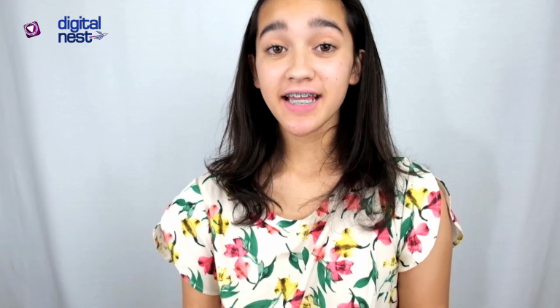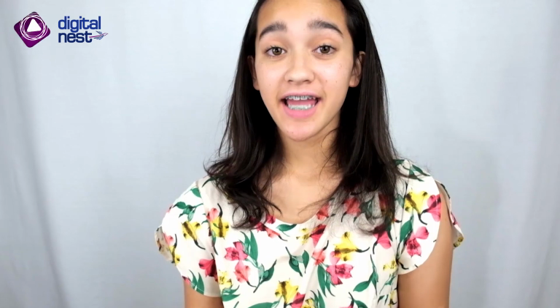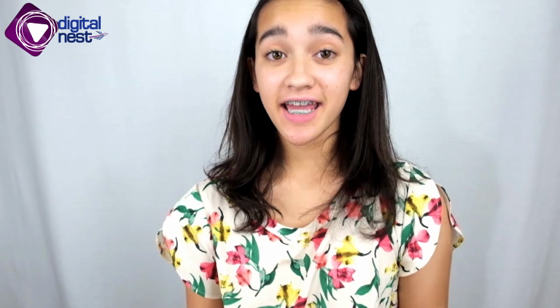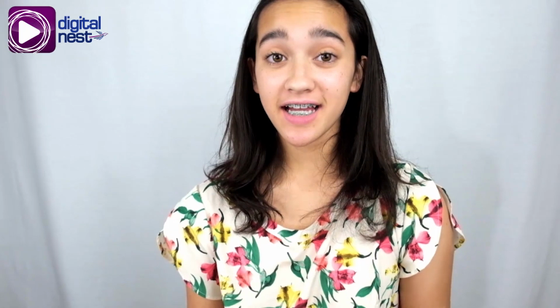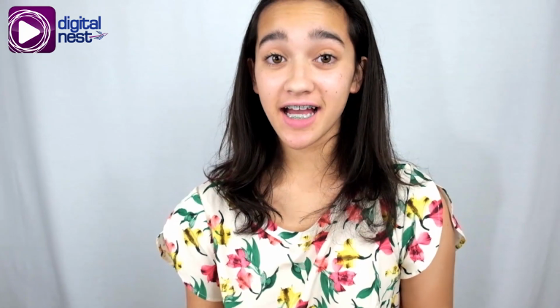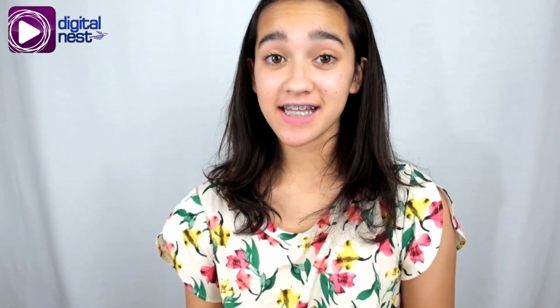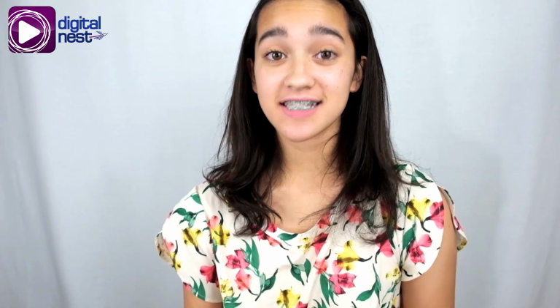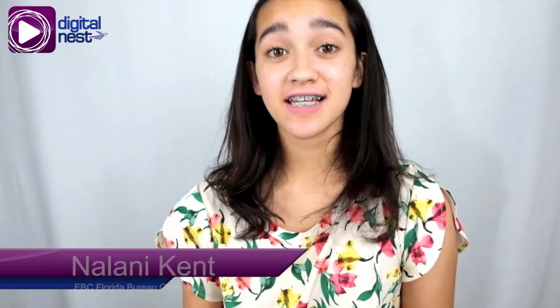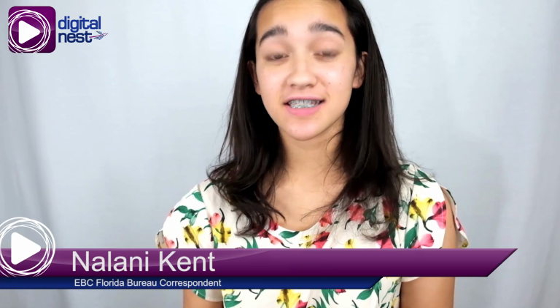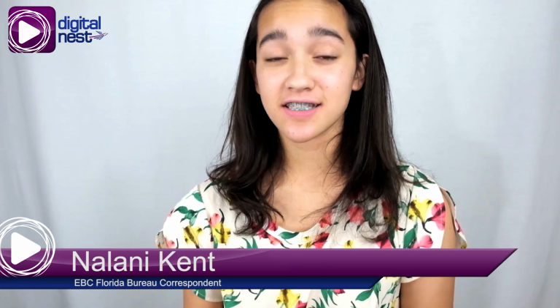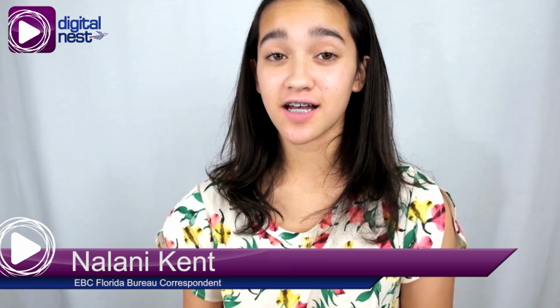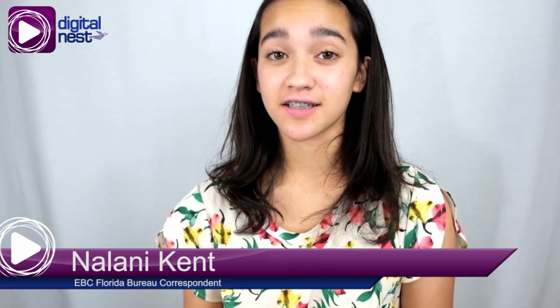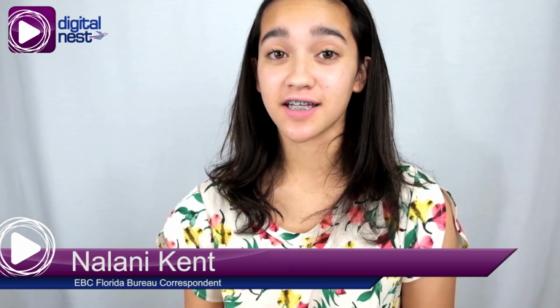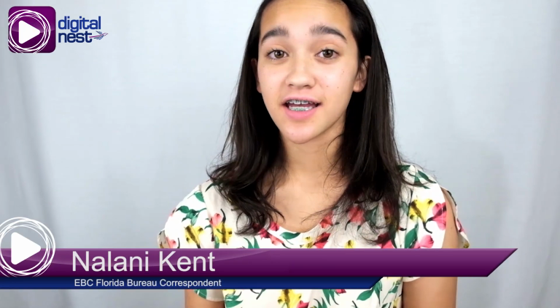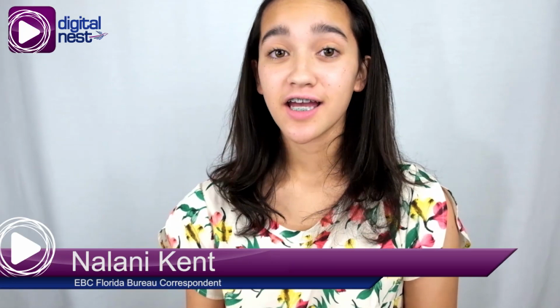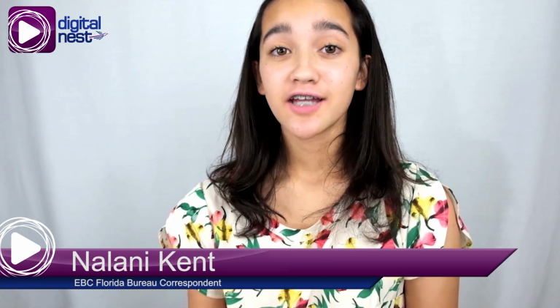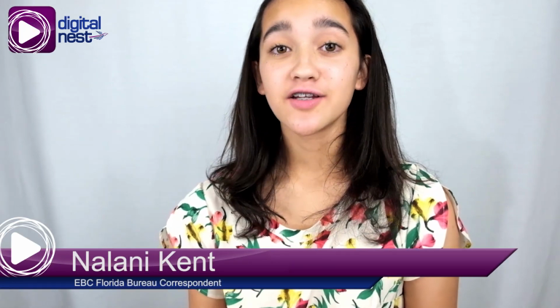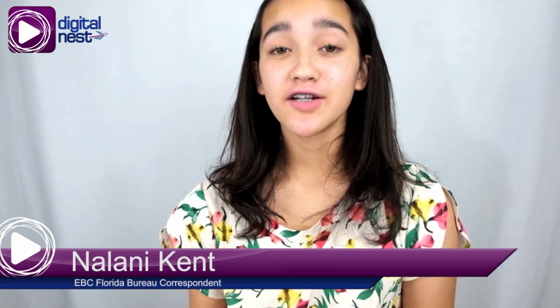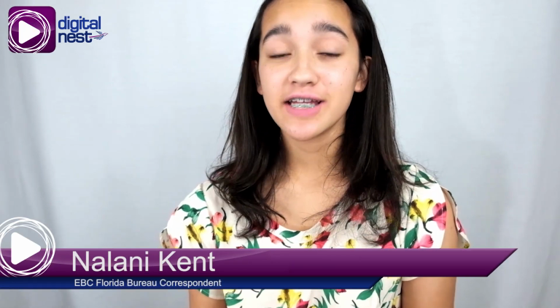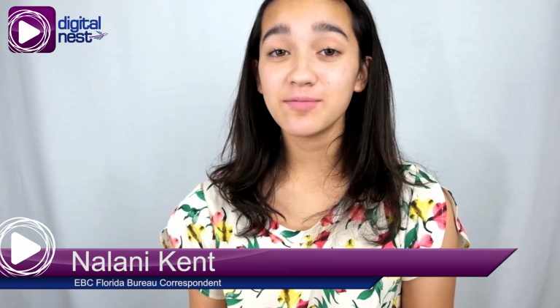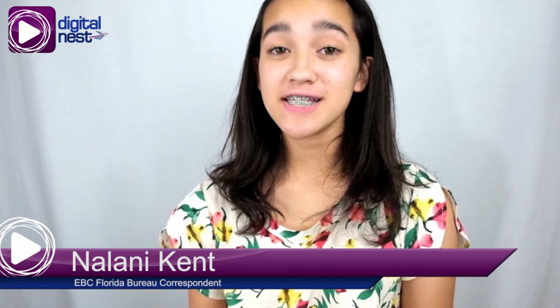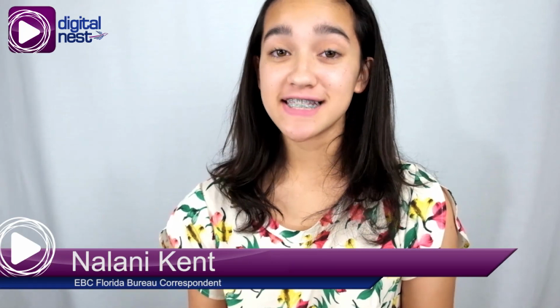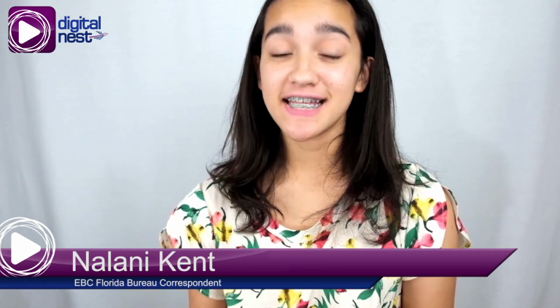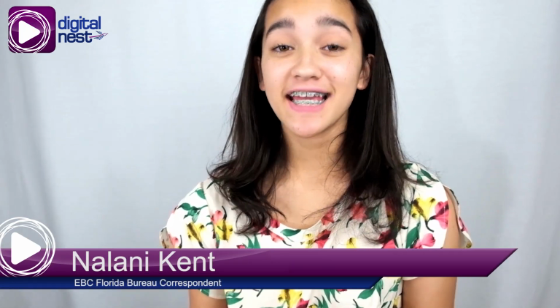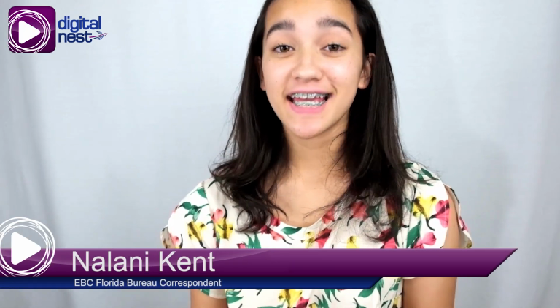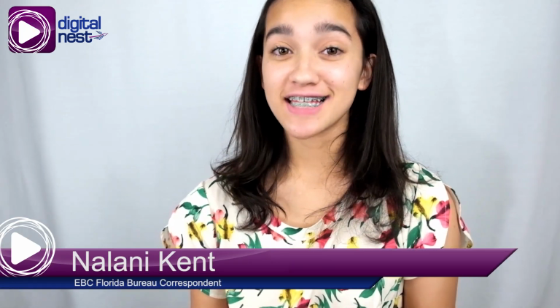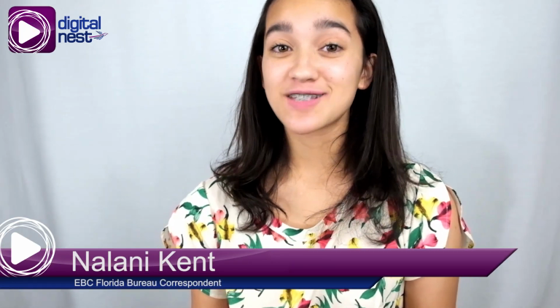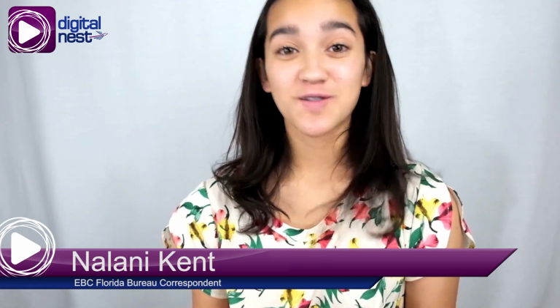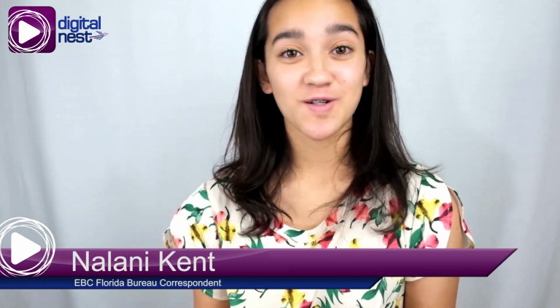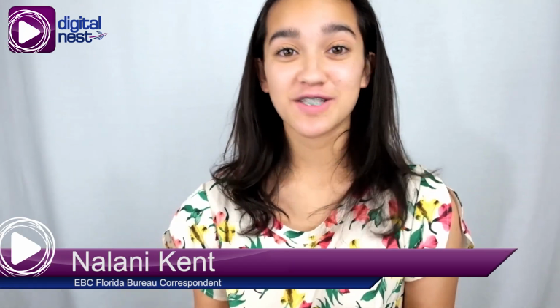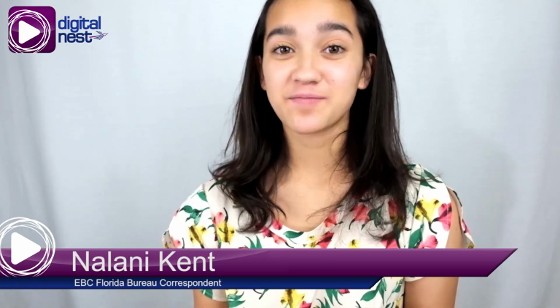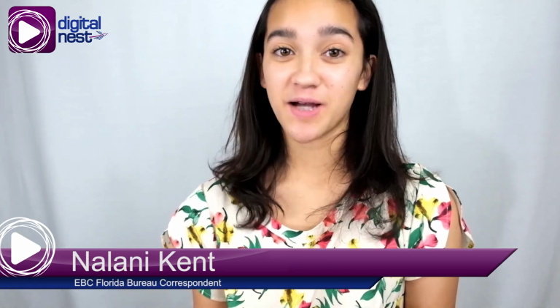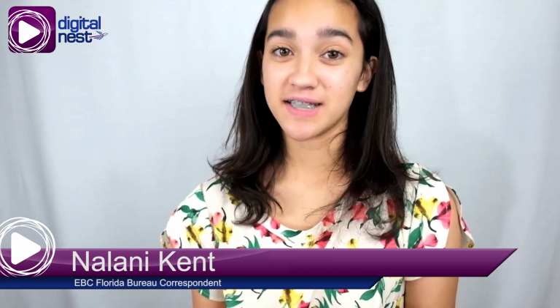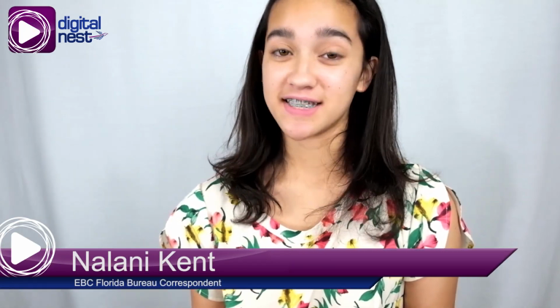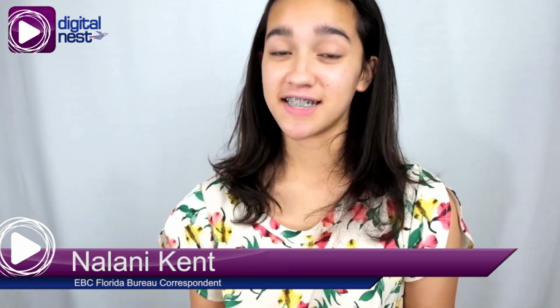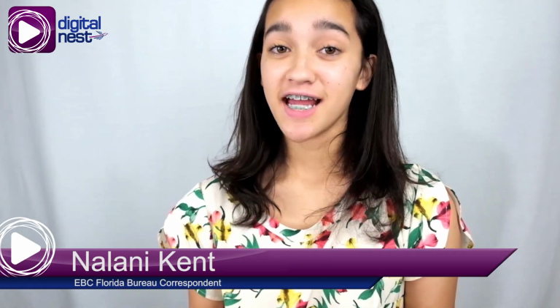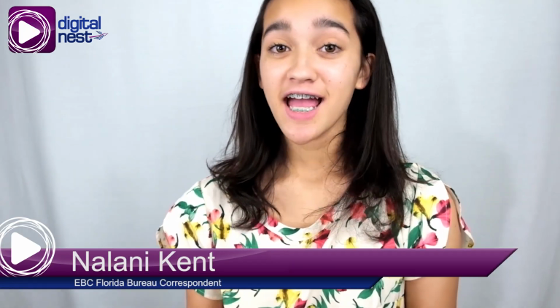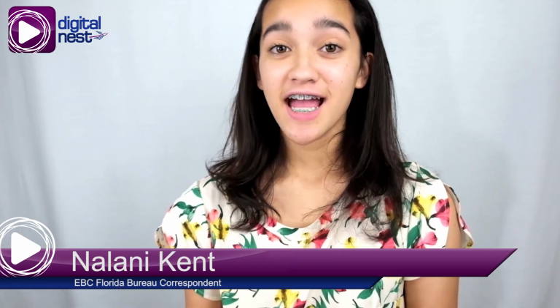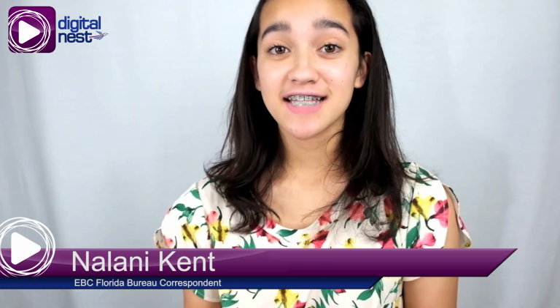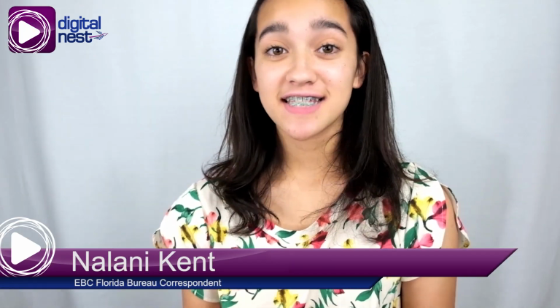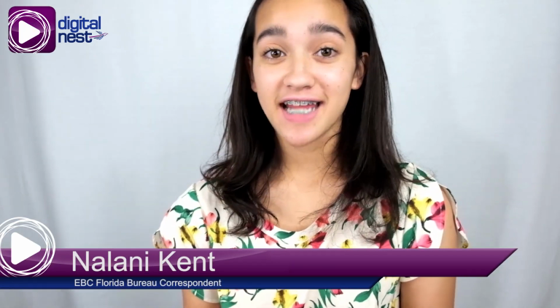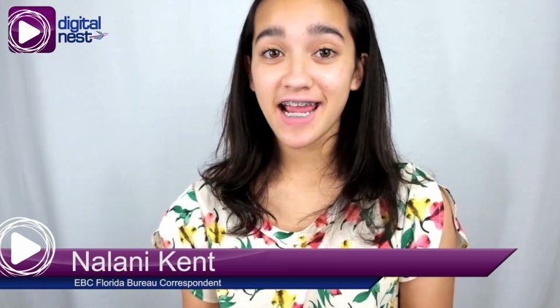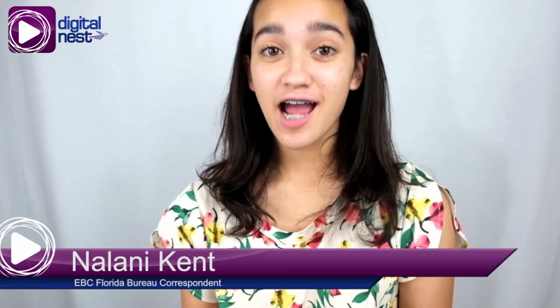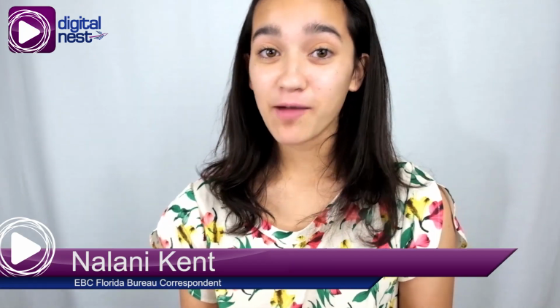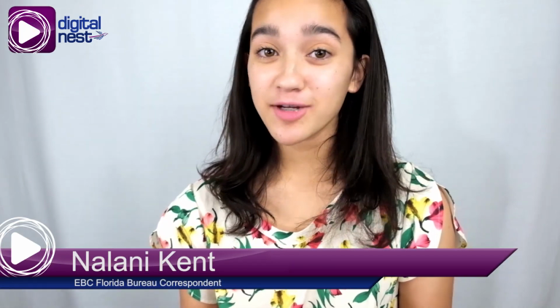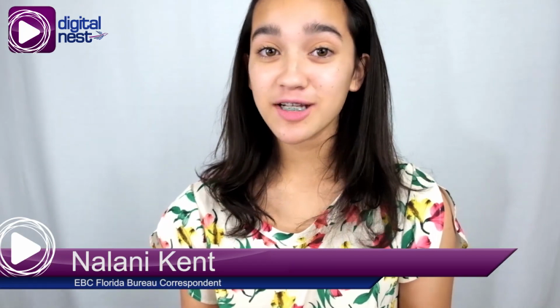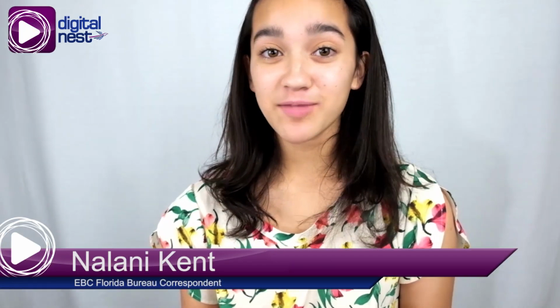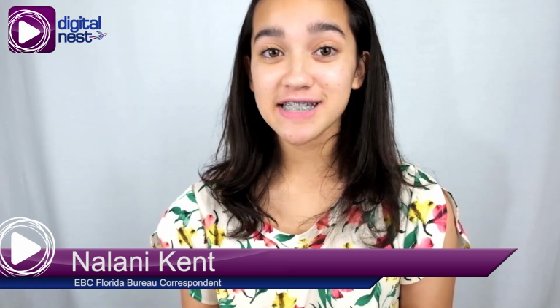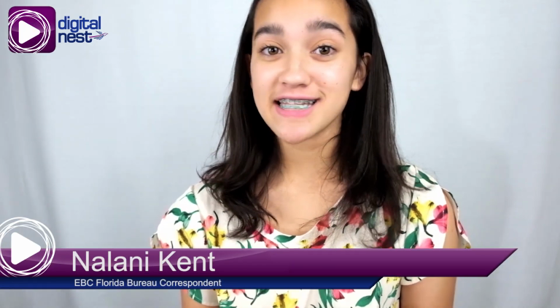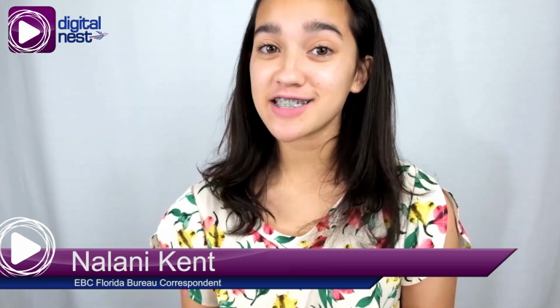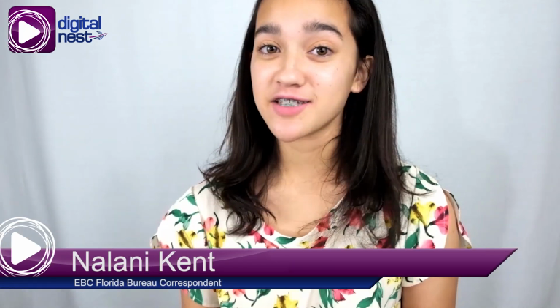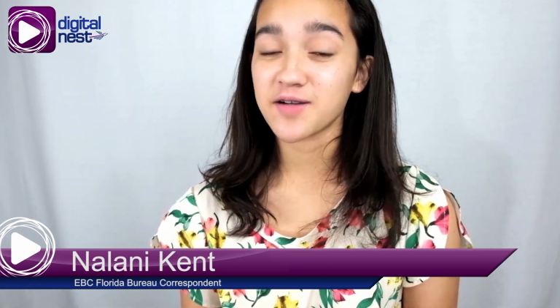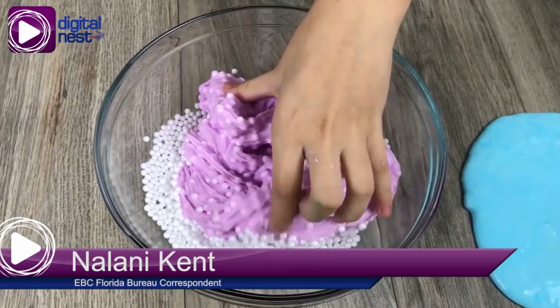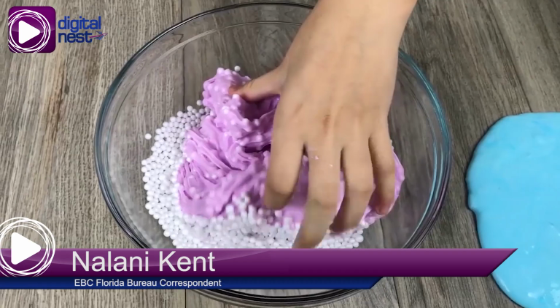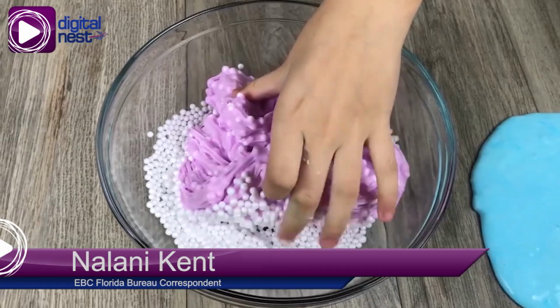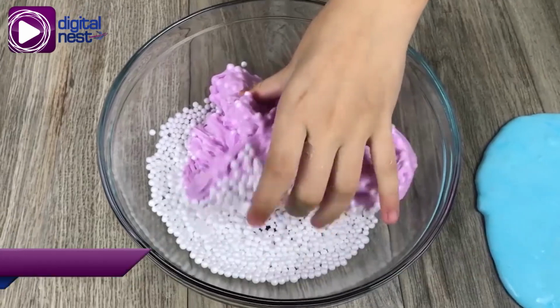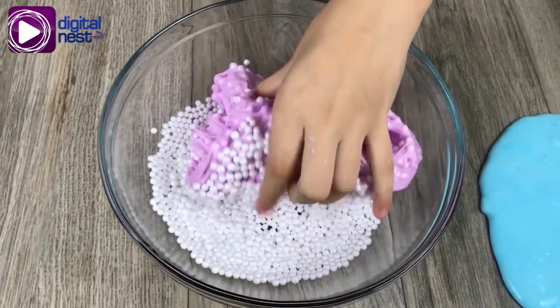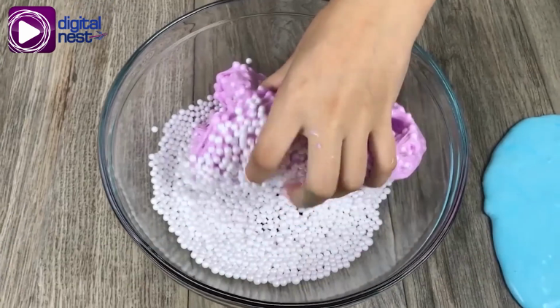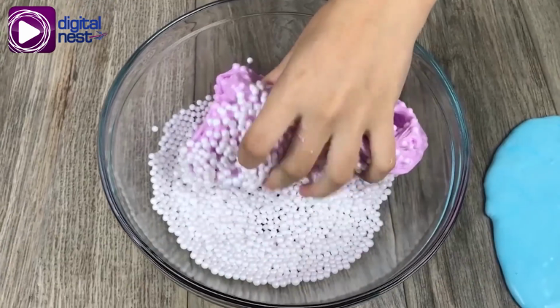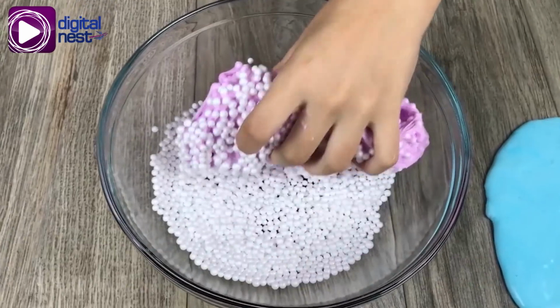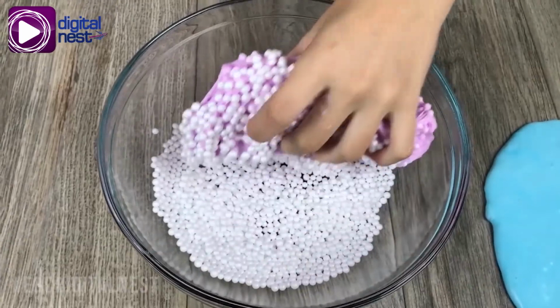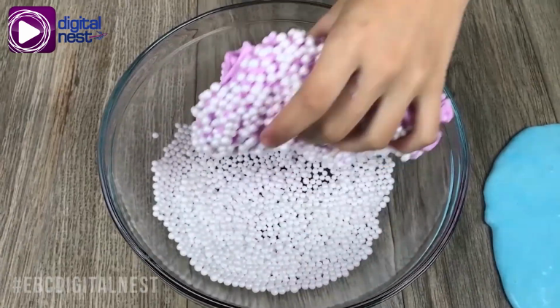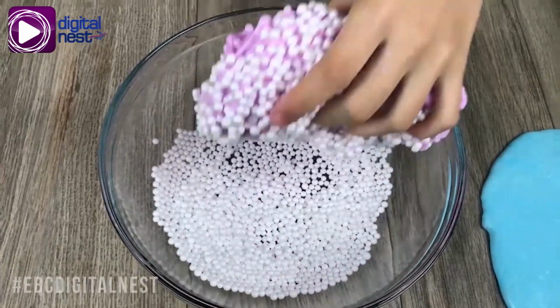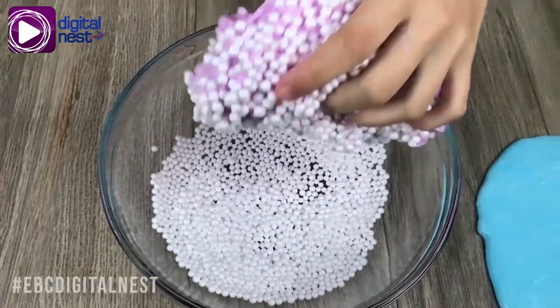Hey guys, it's Nala, your EVC Kids Correspondent, and today I'm going to be teaching you how to make crunchy slime.